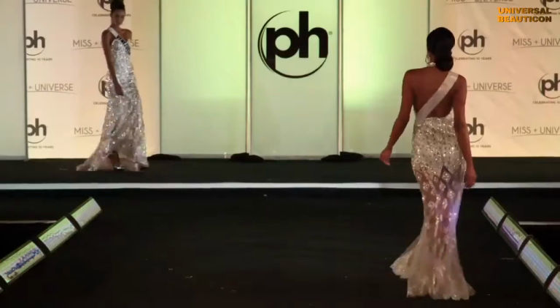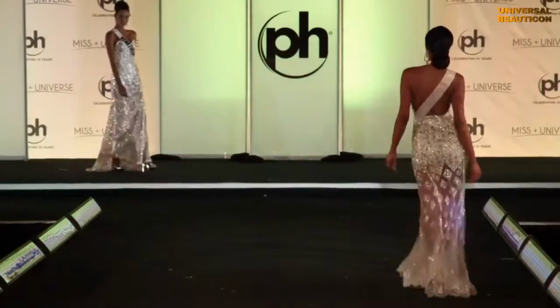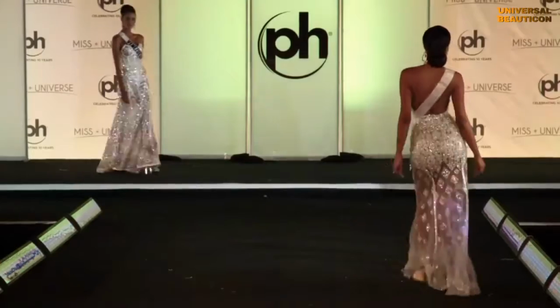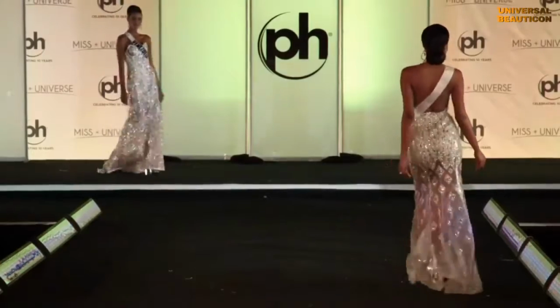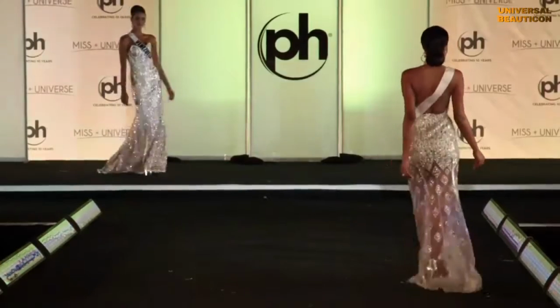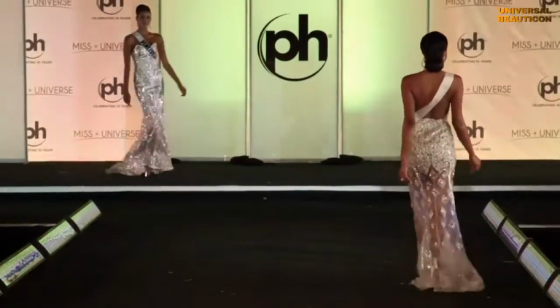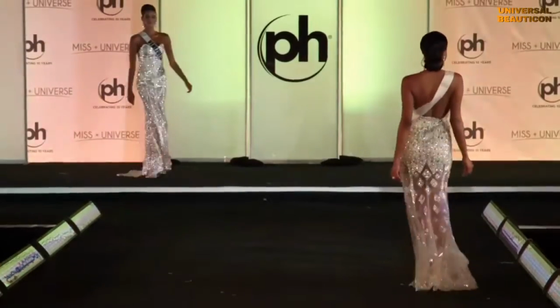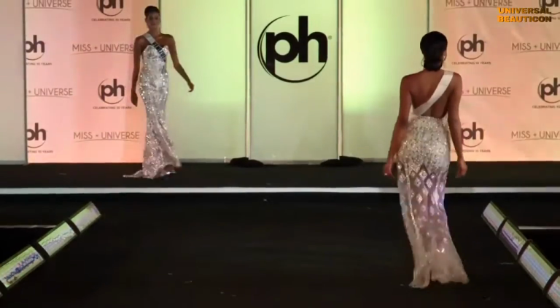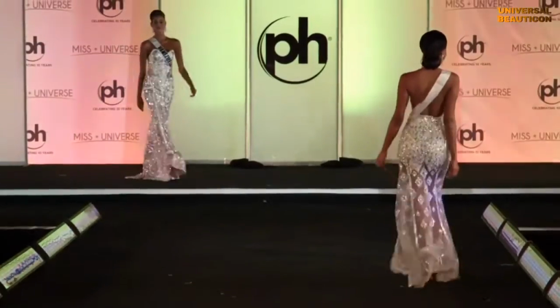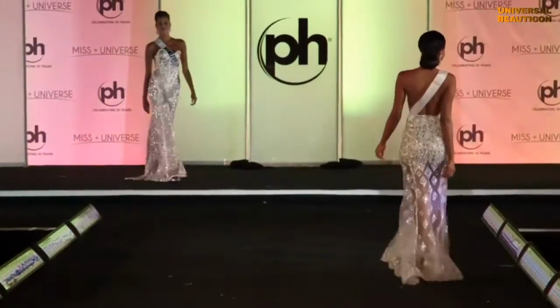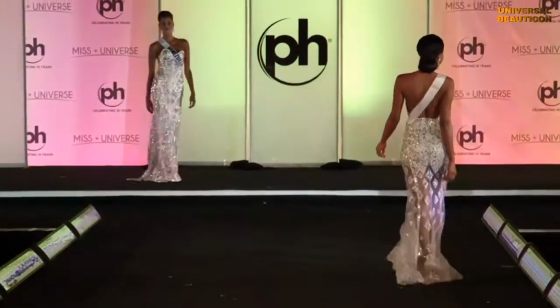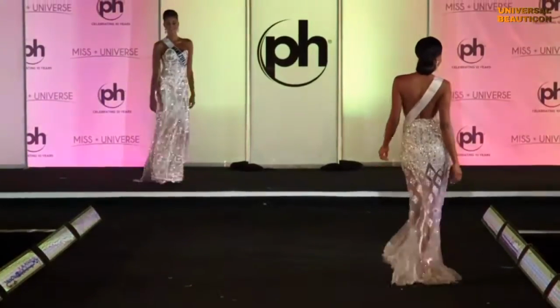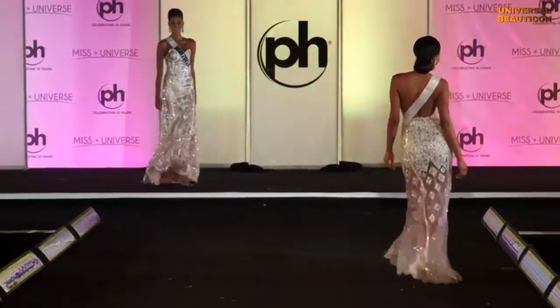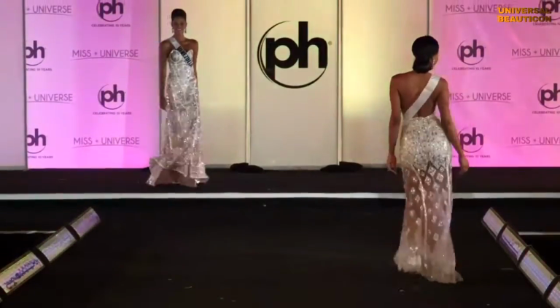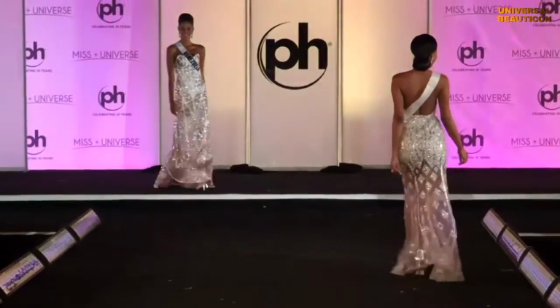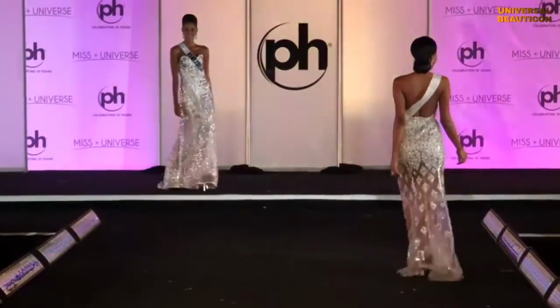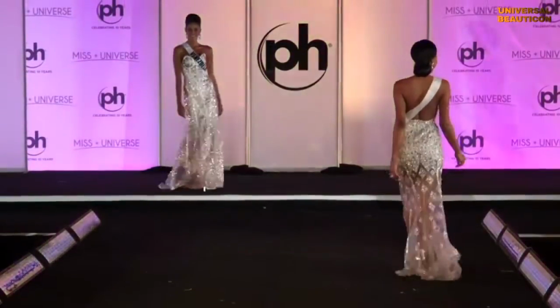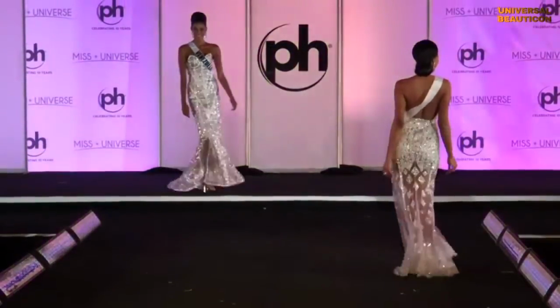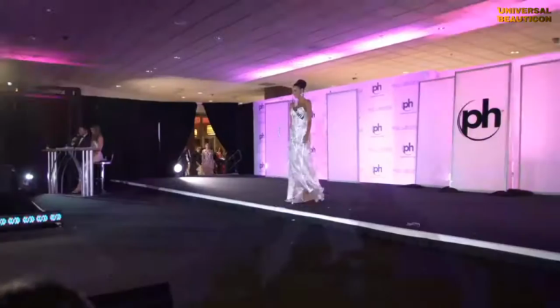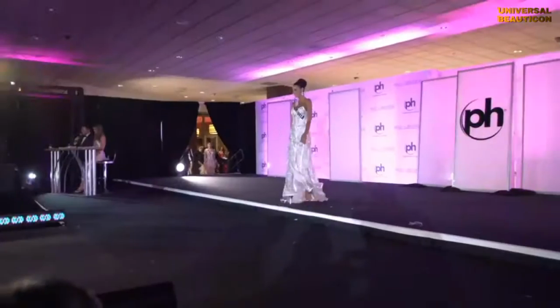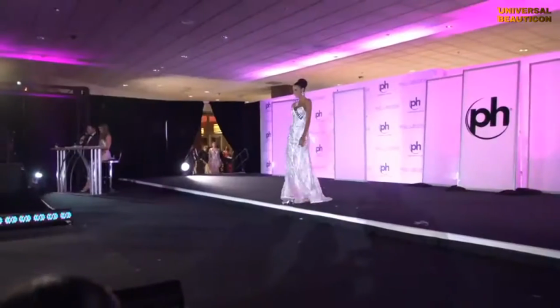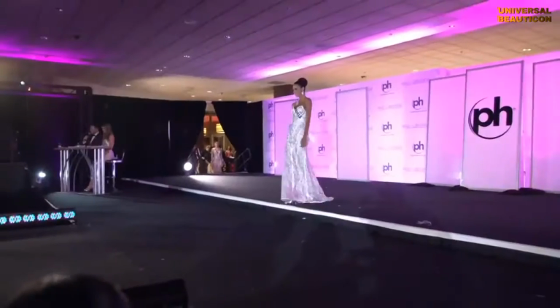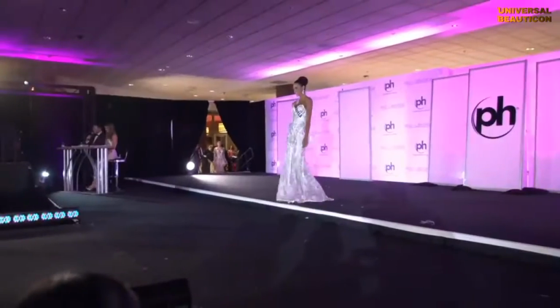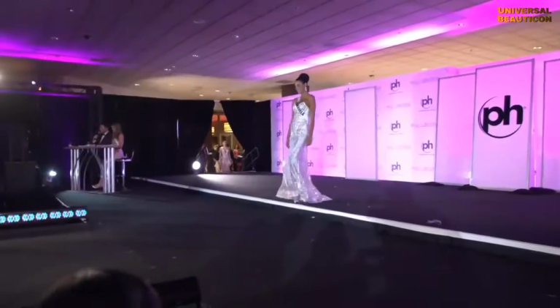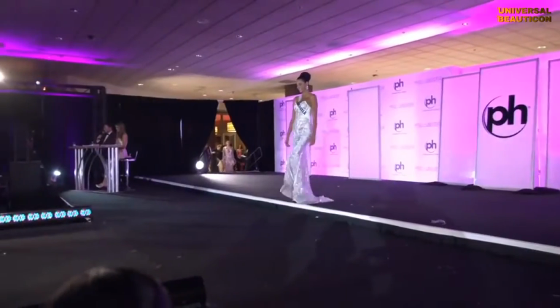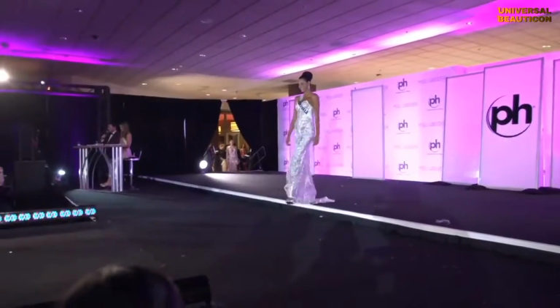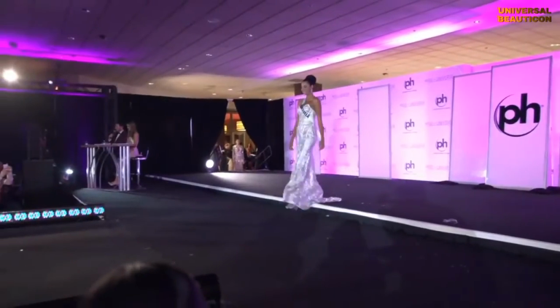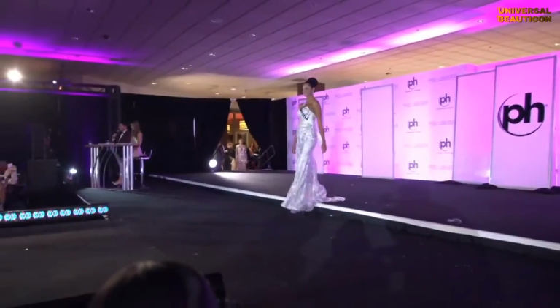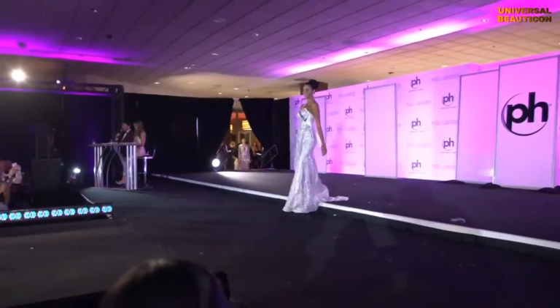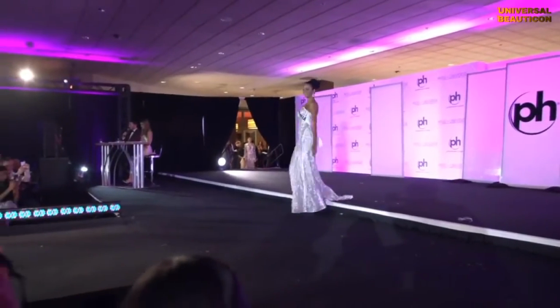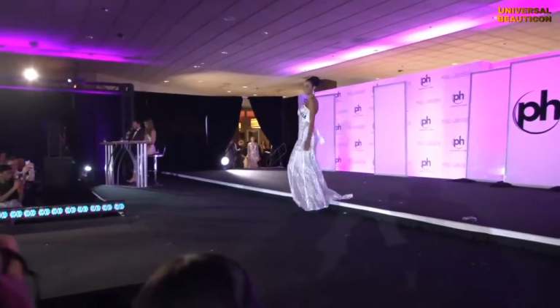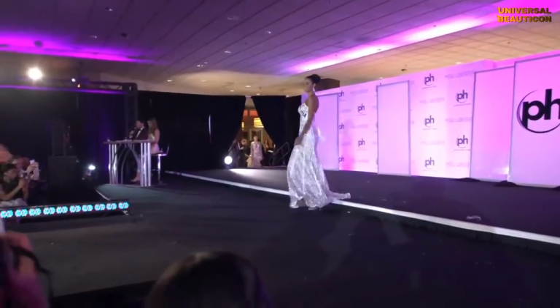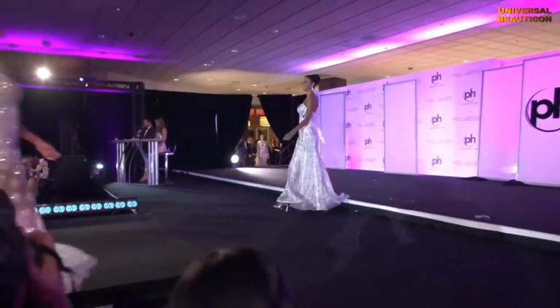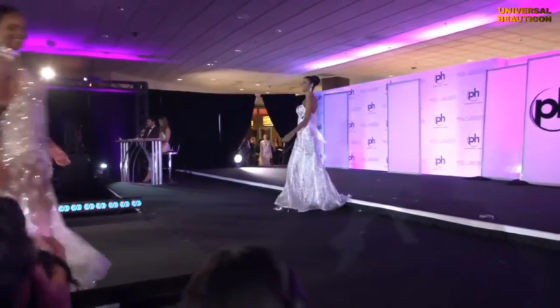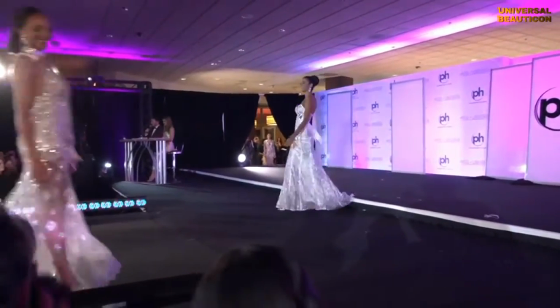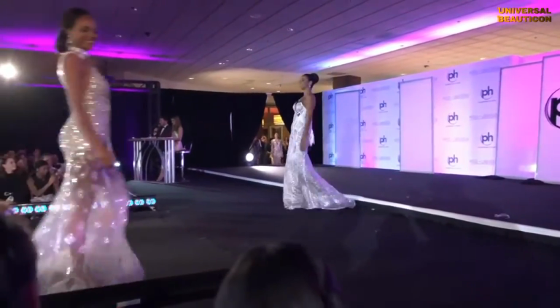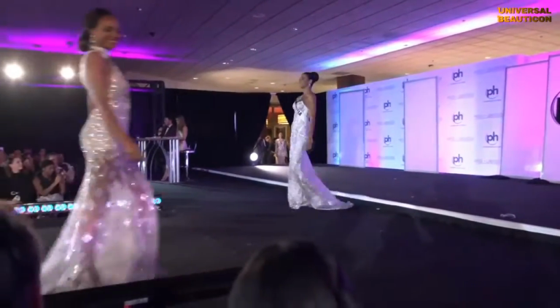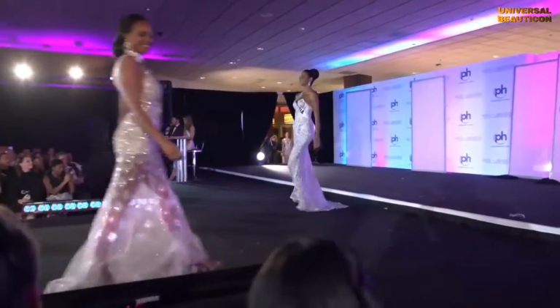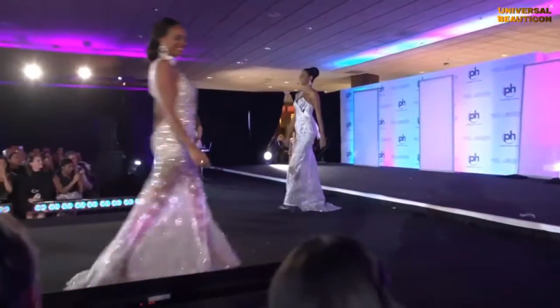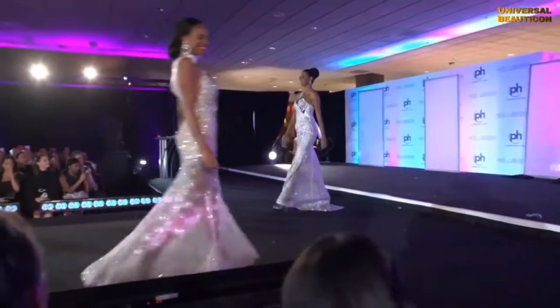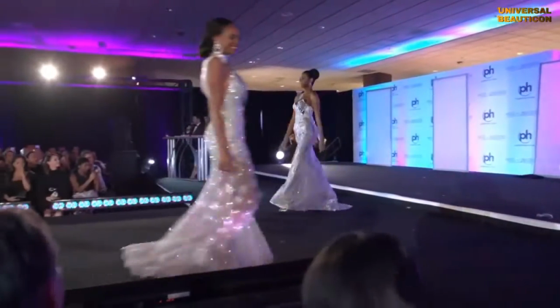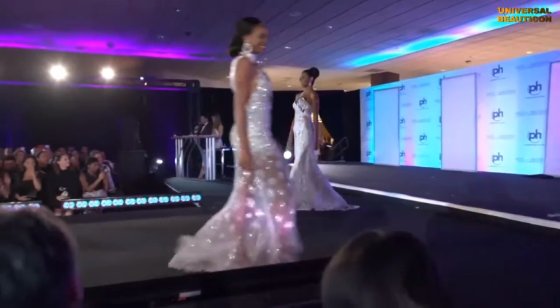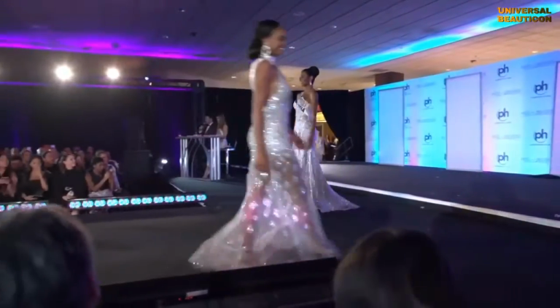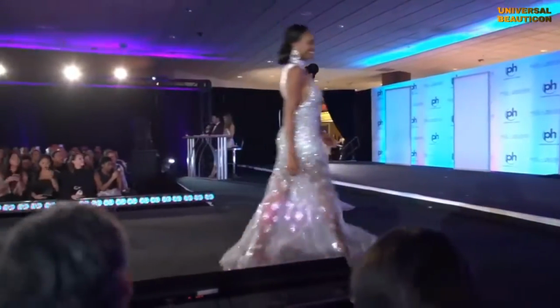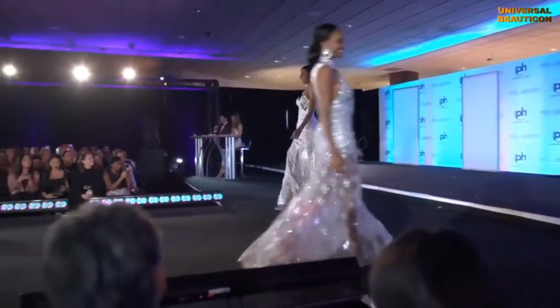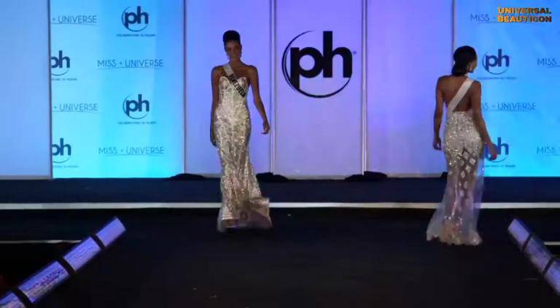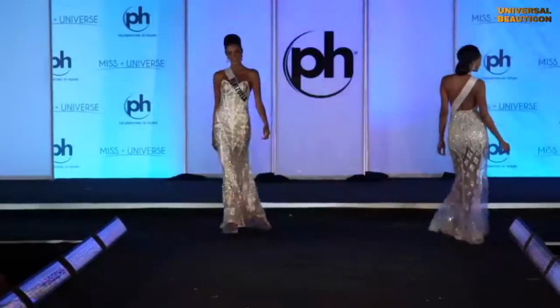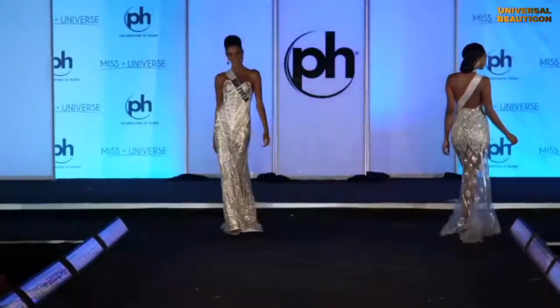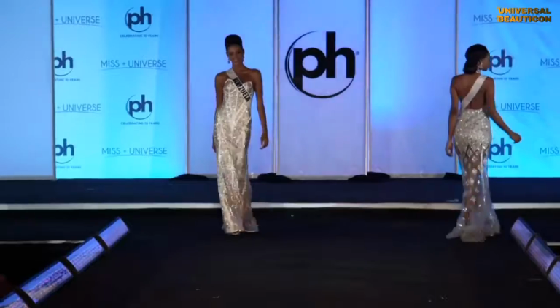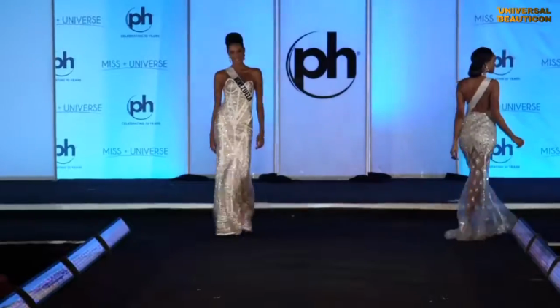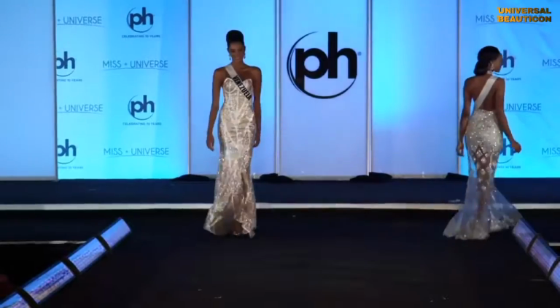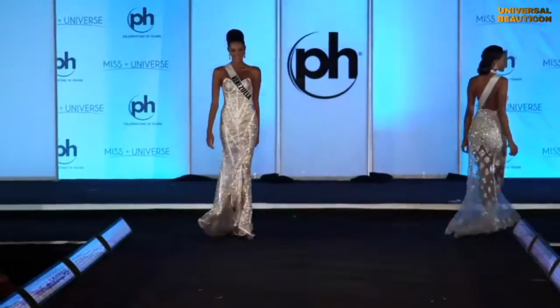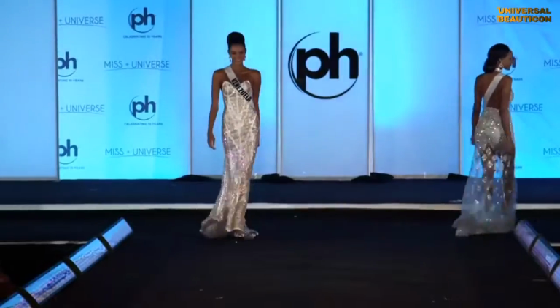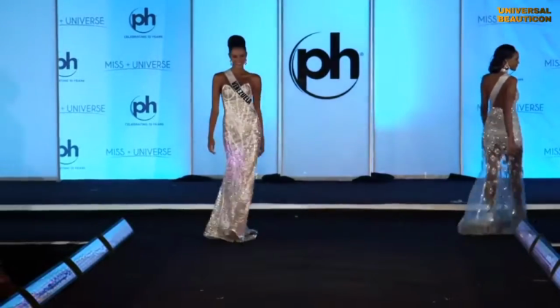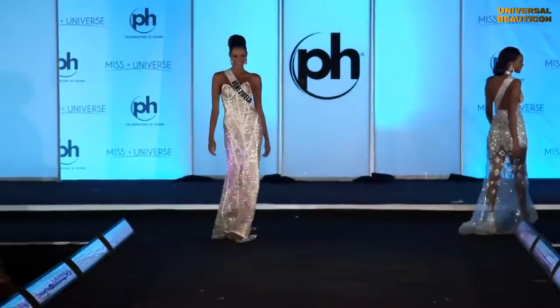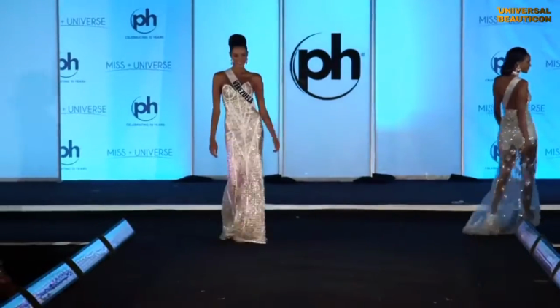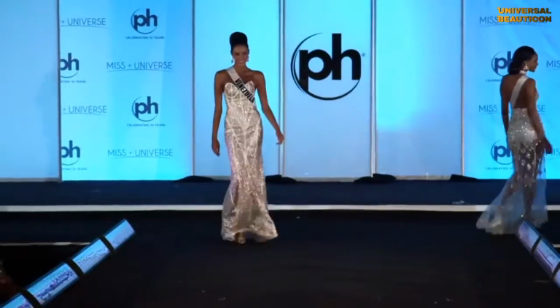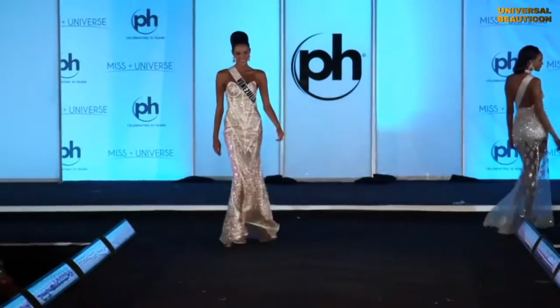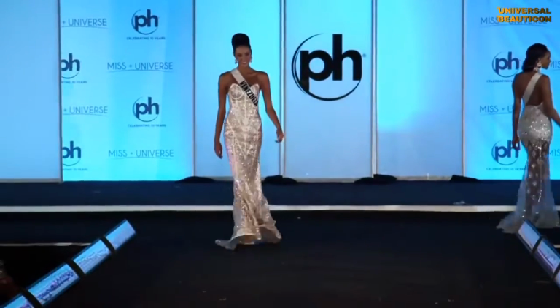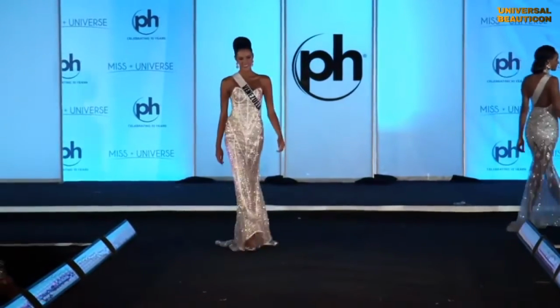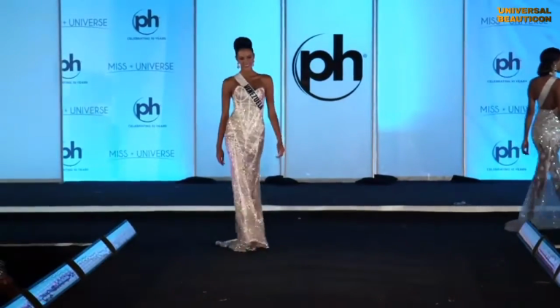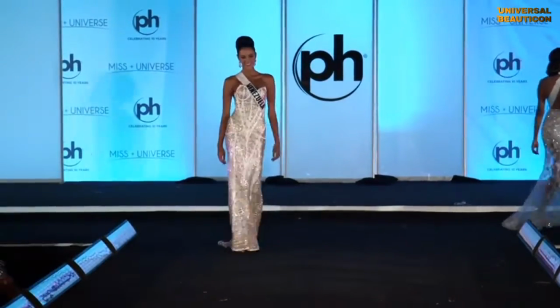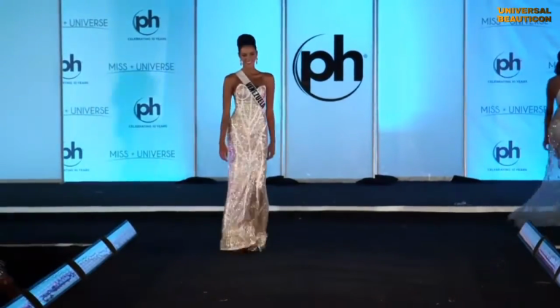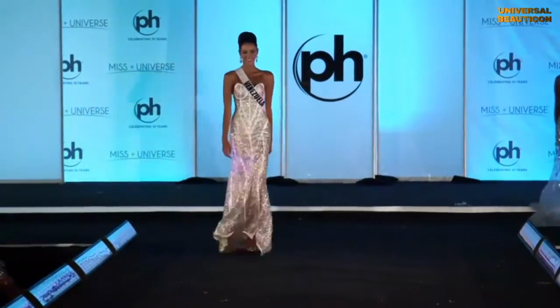Please welcome our top 10 finalists — Venezuela!